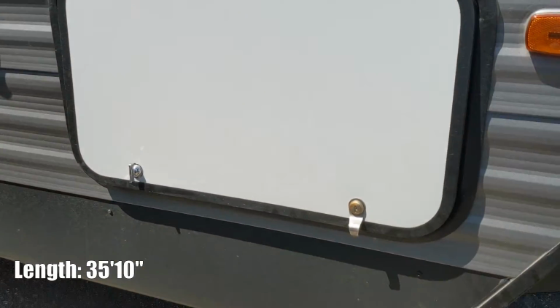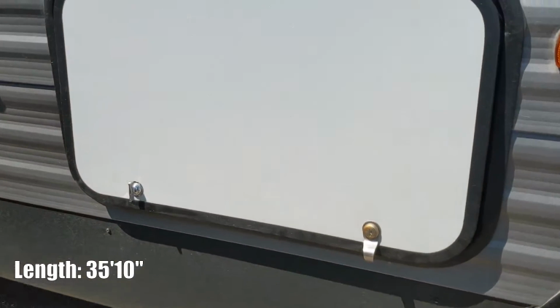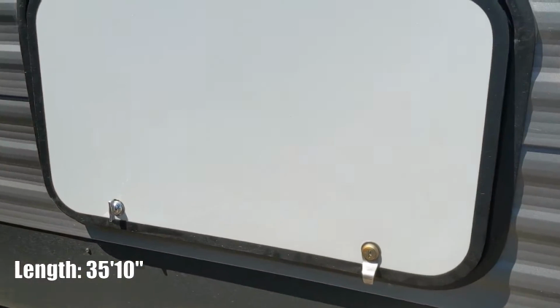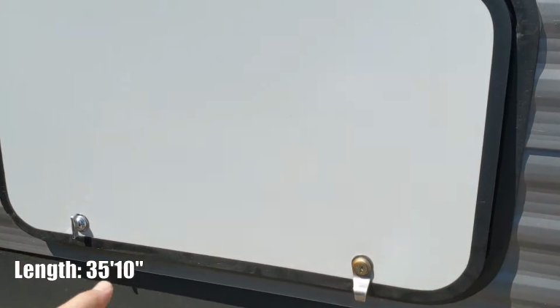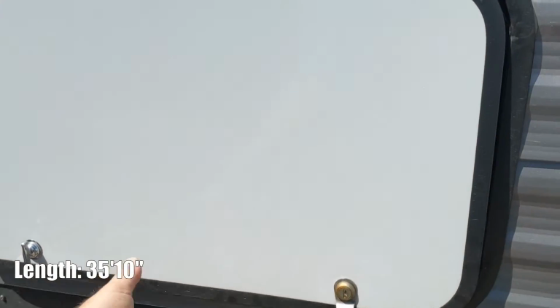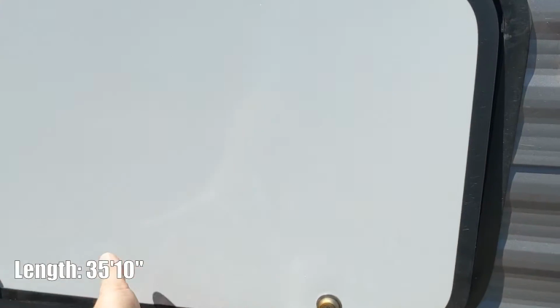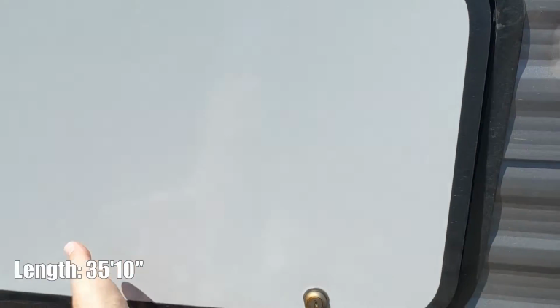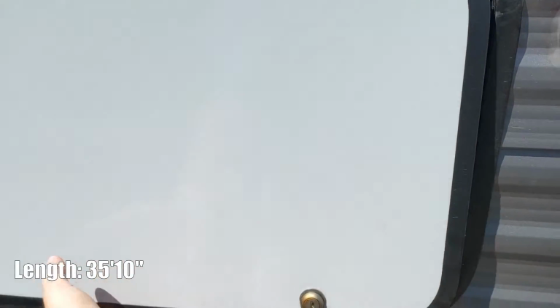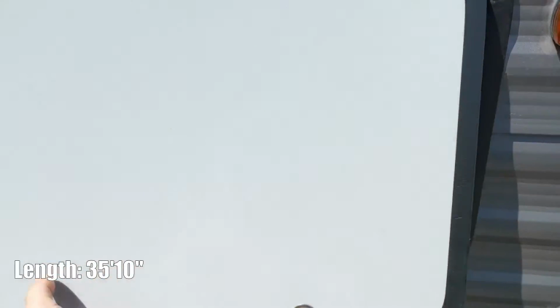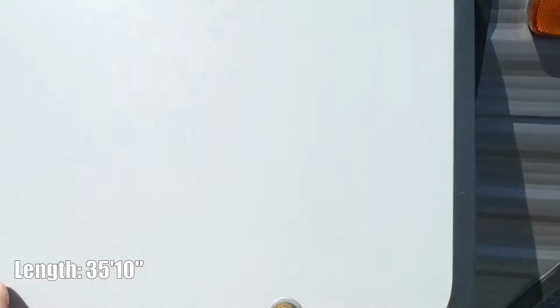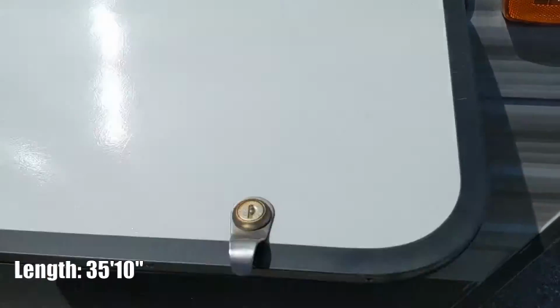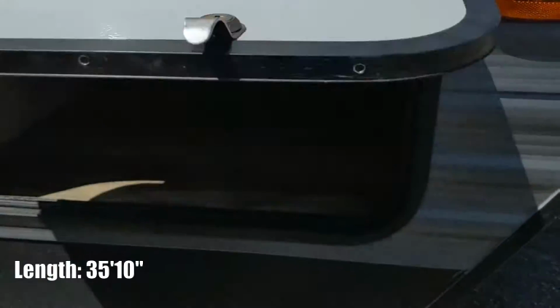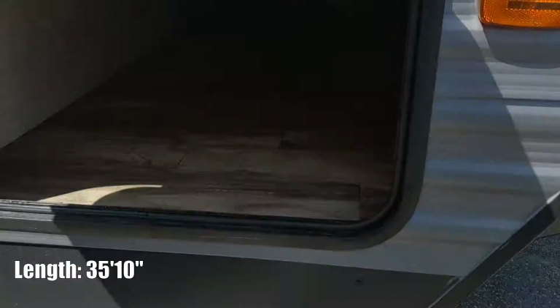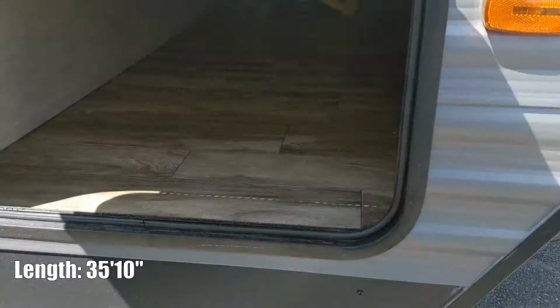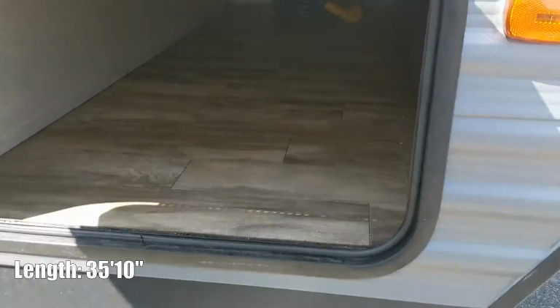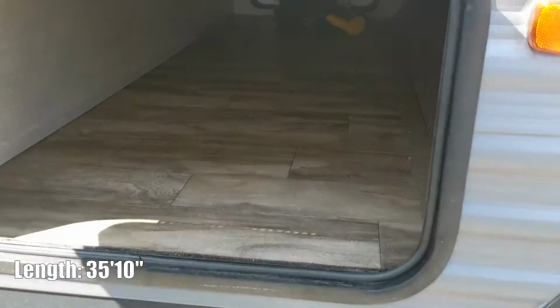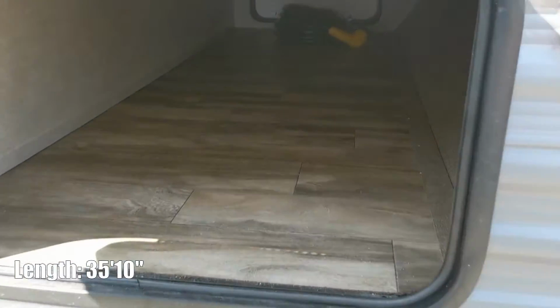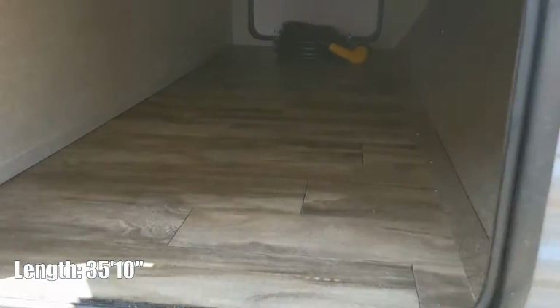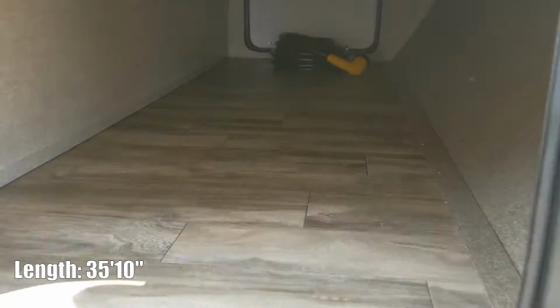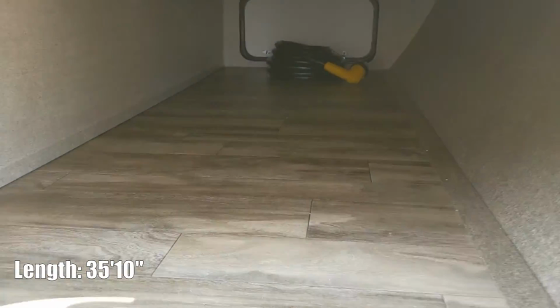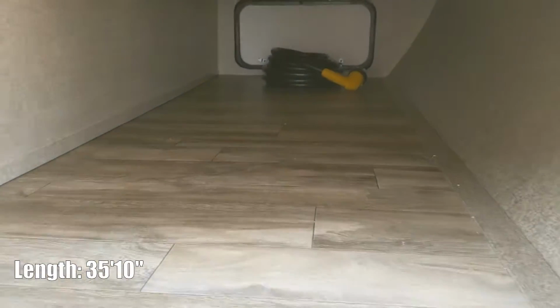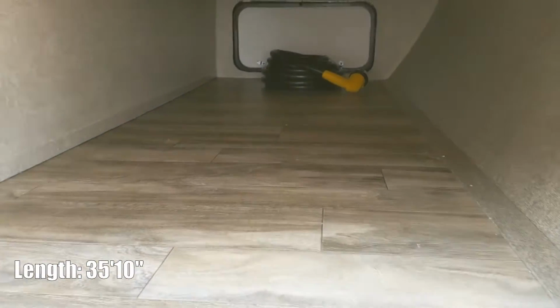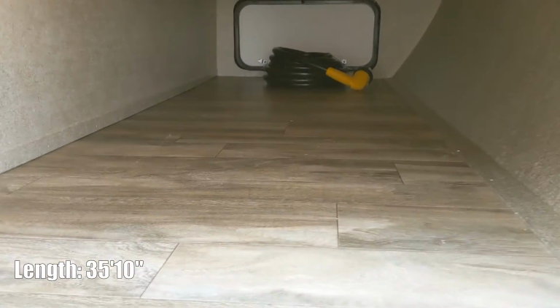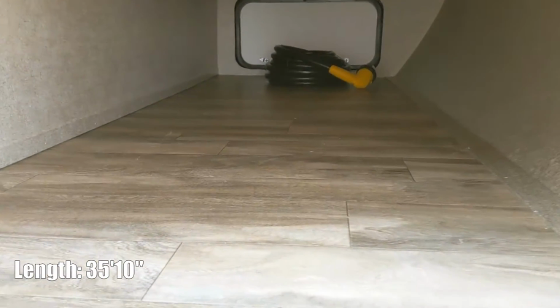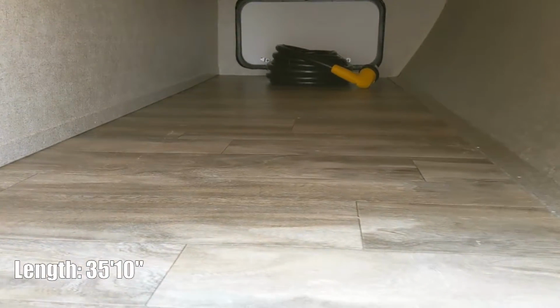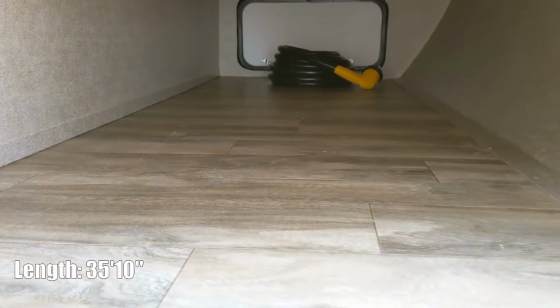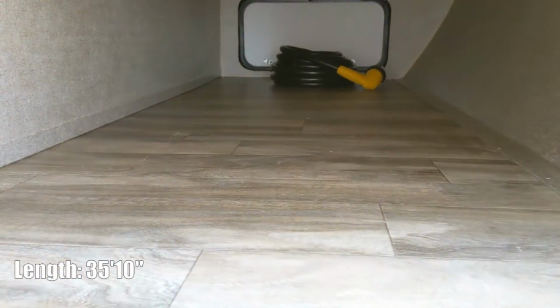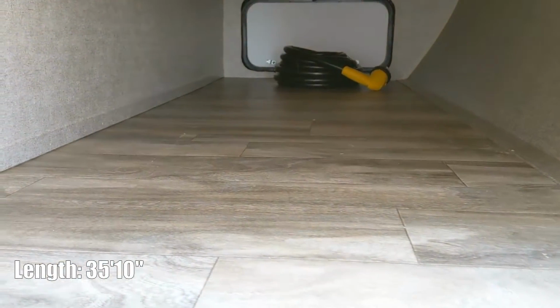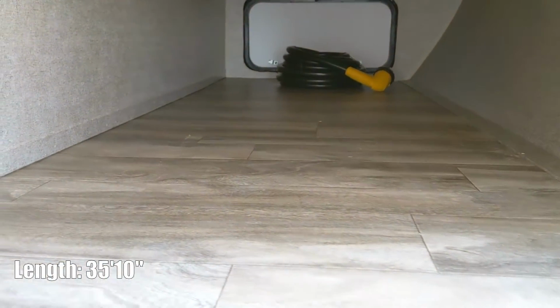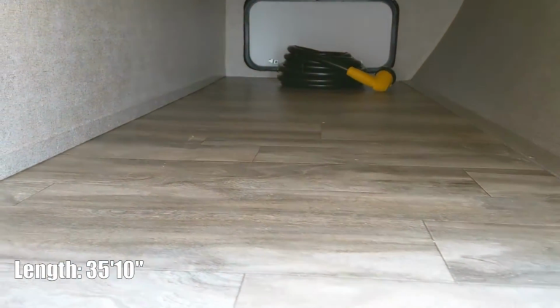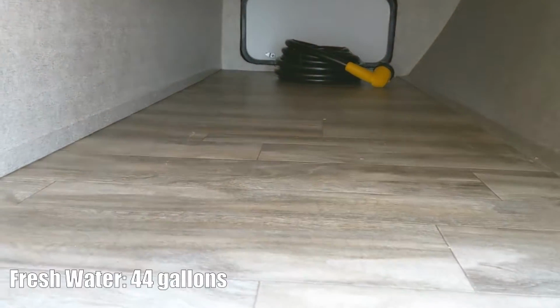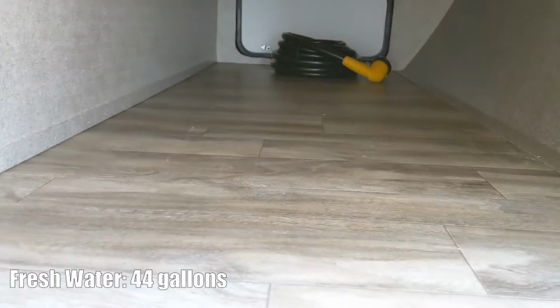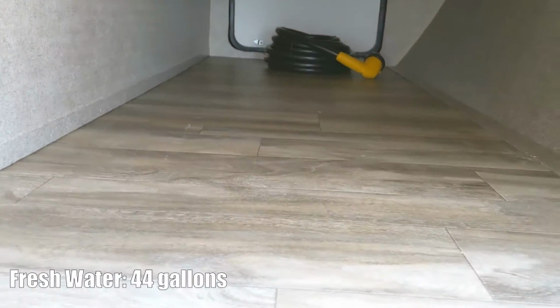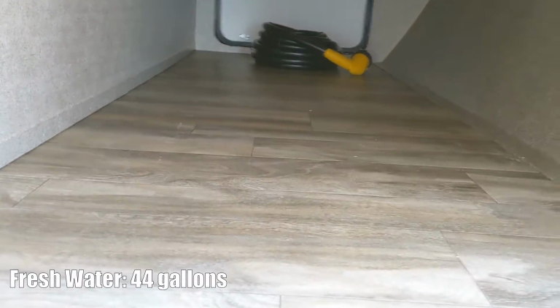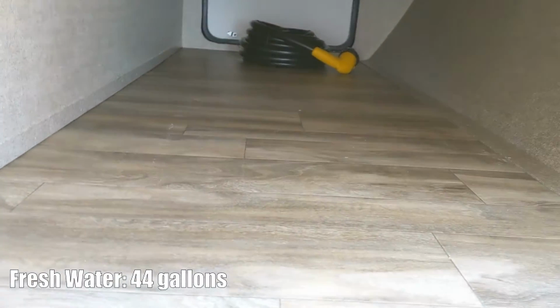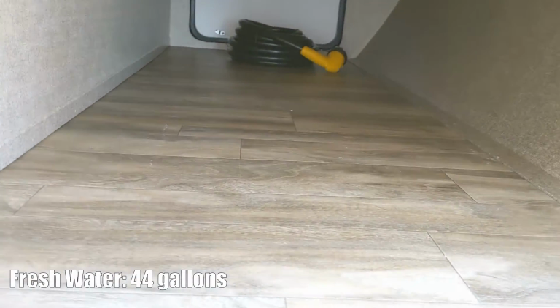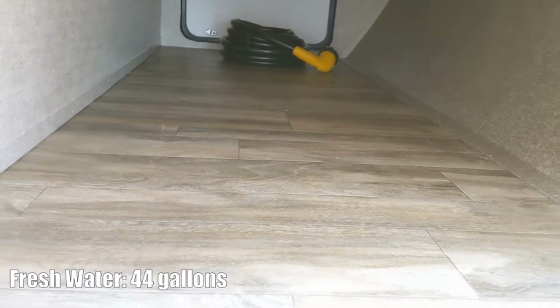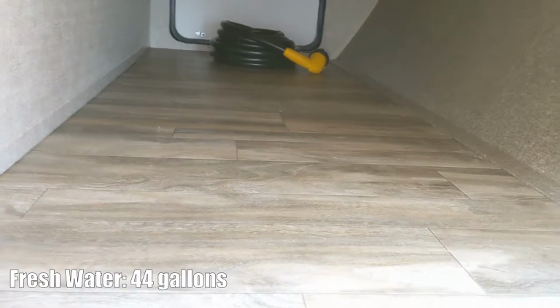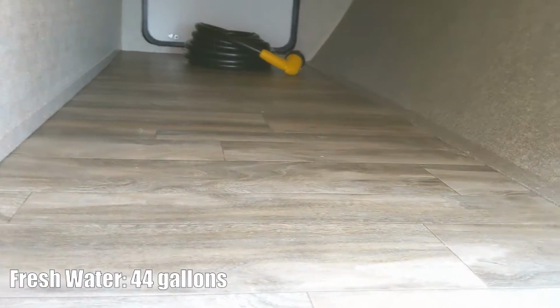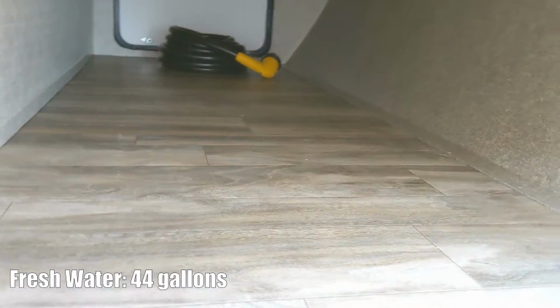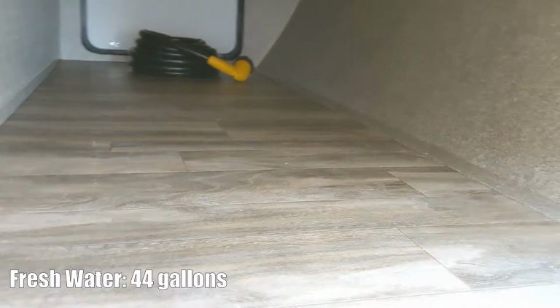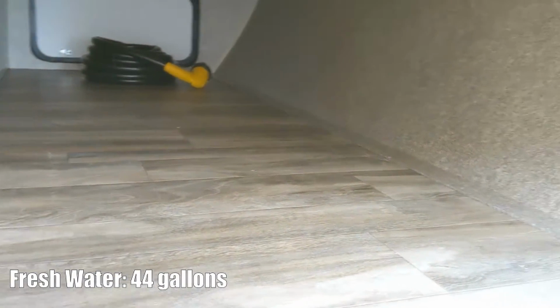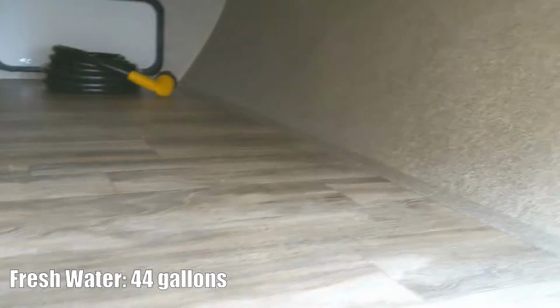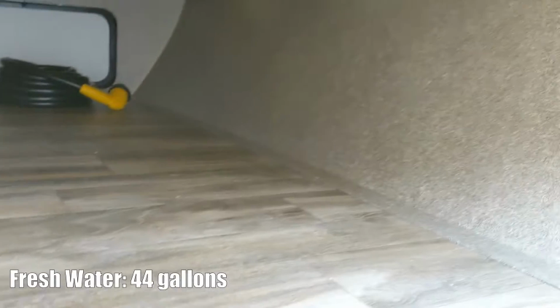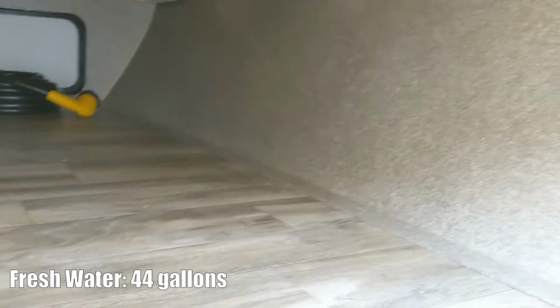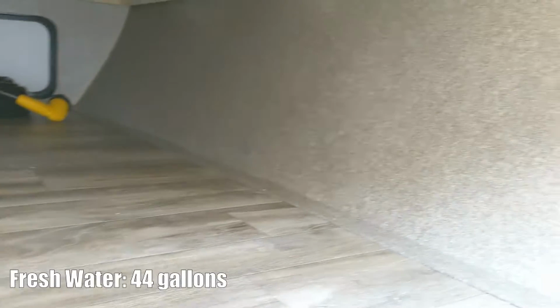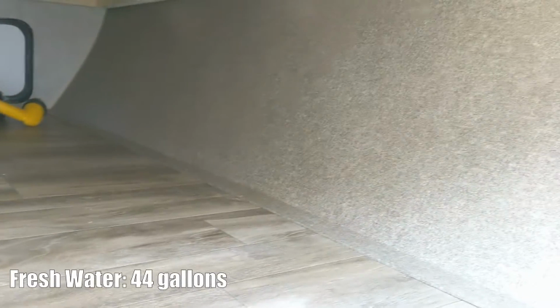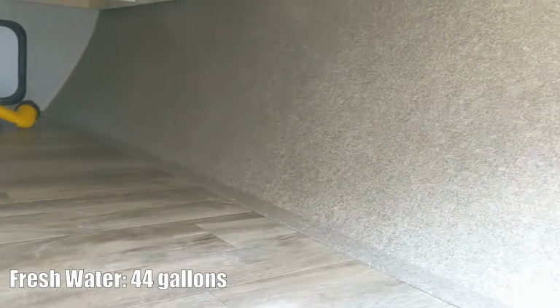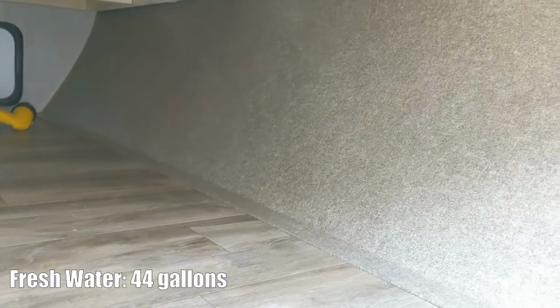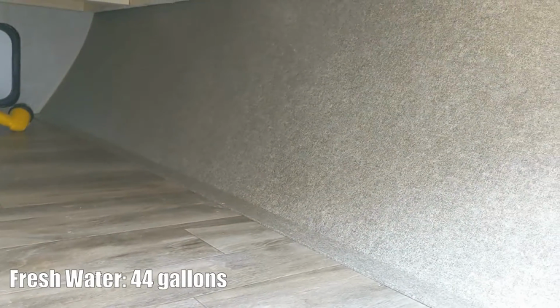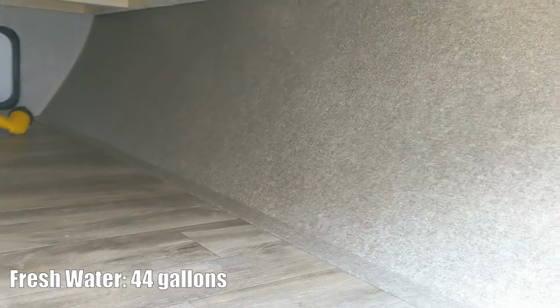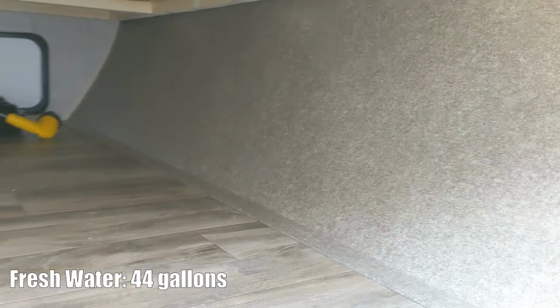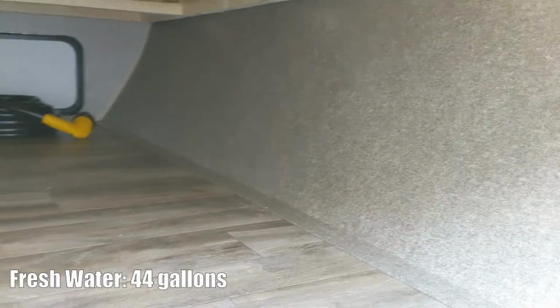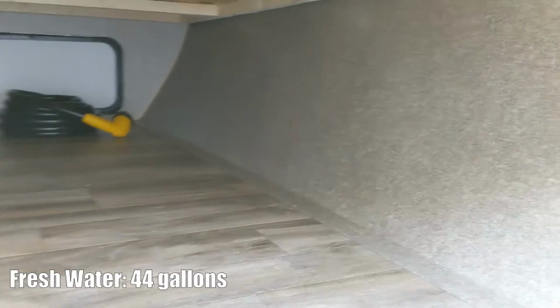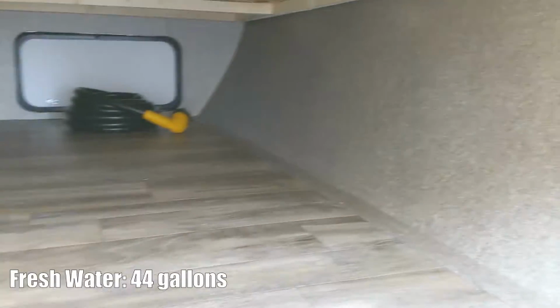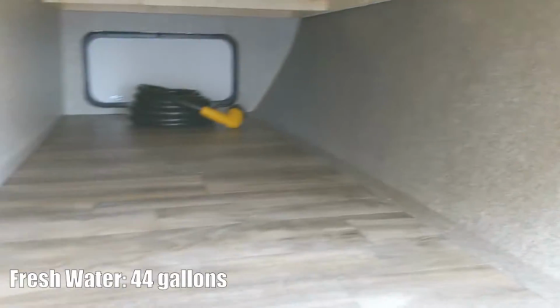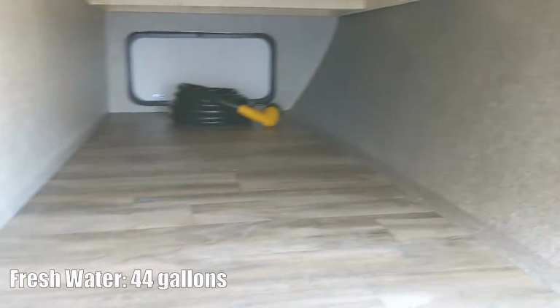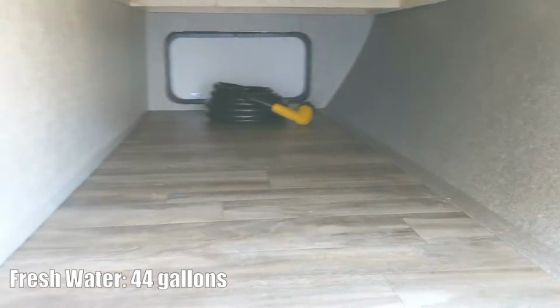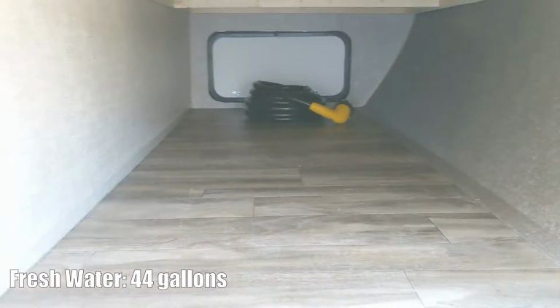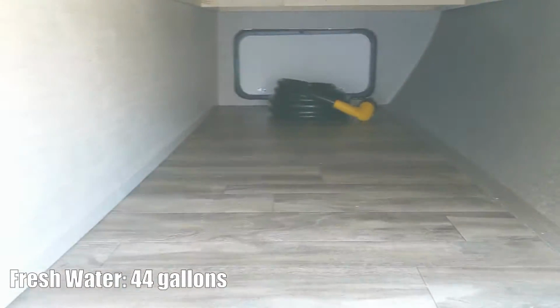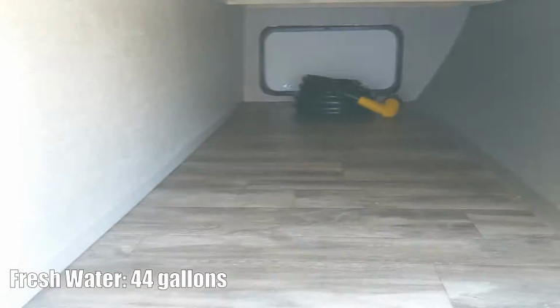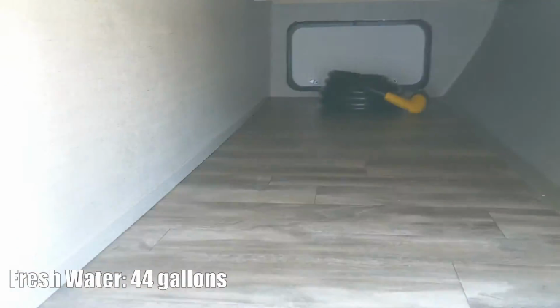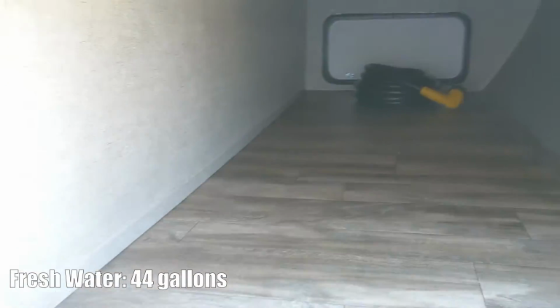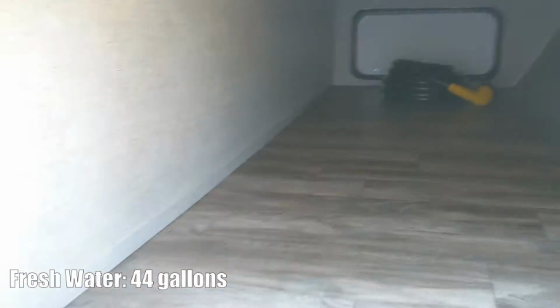Here's that front storage. It goes all the way through. No lights on the inside, like some of these have.